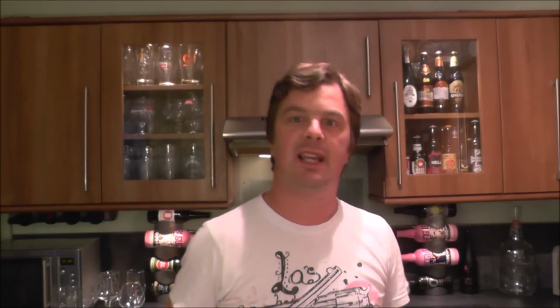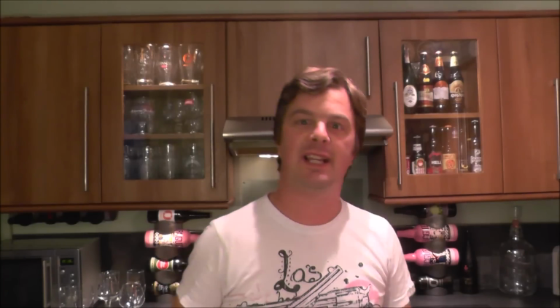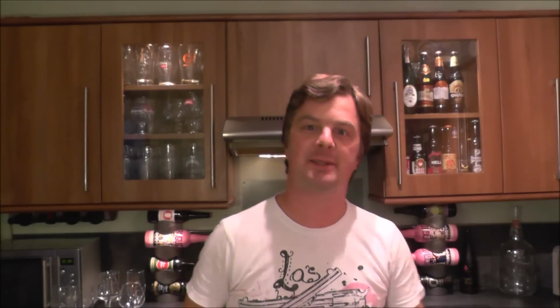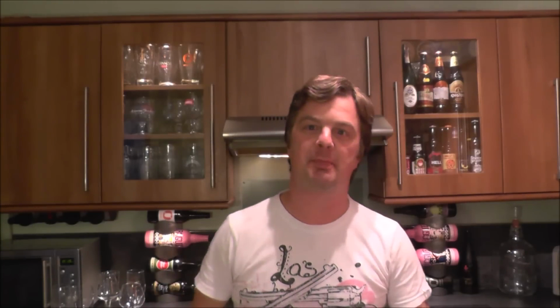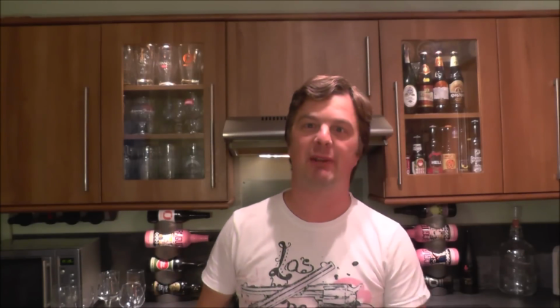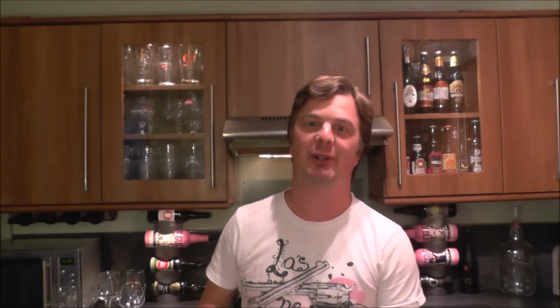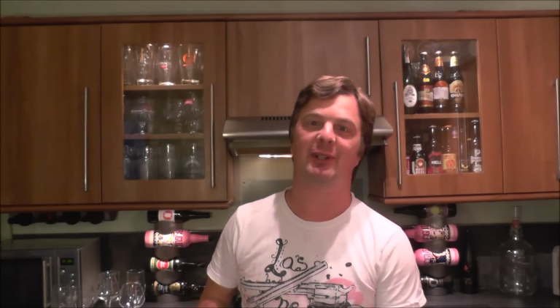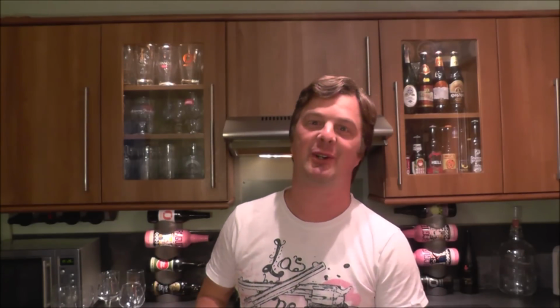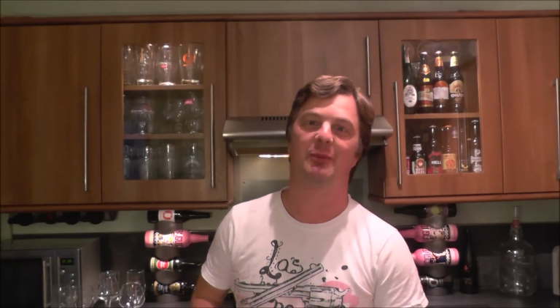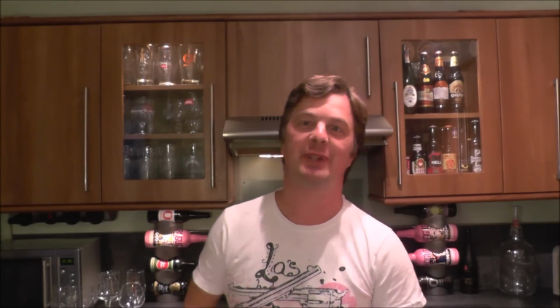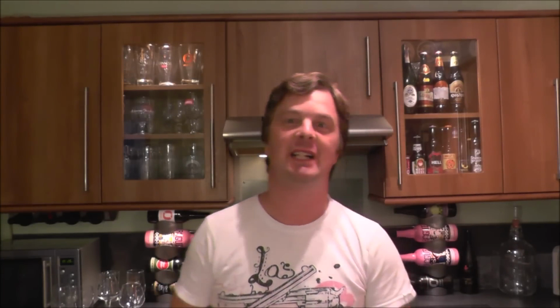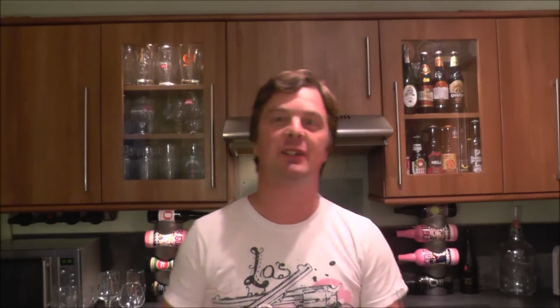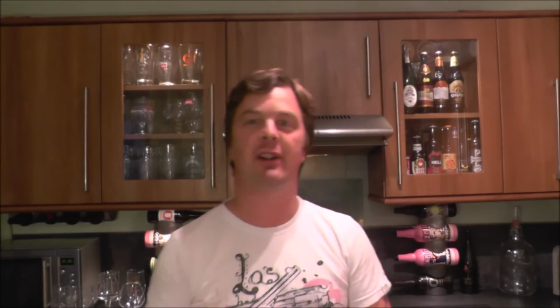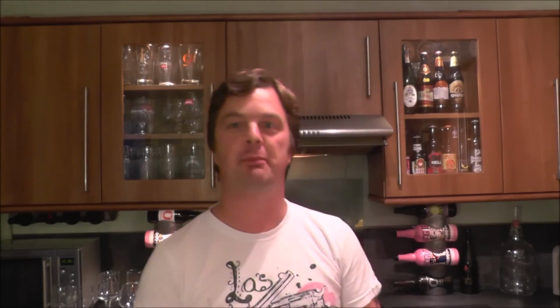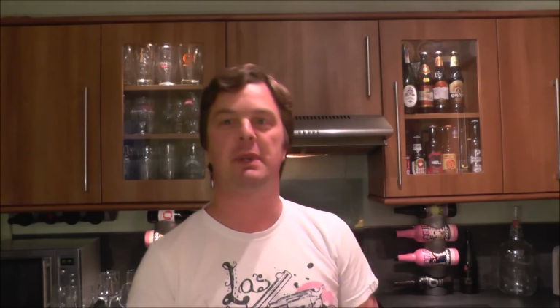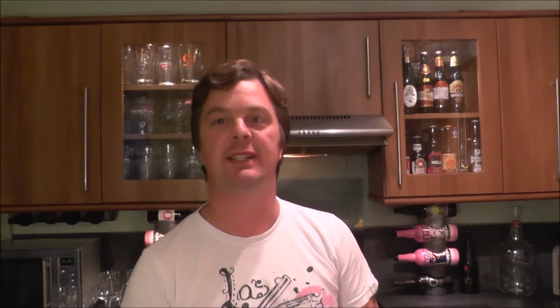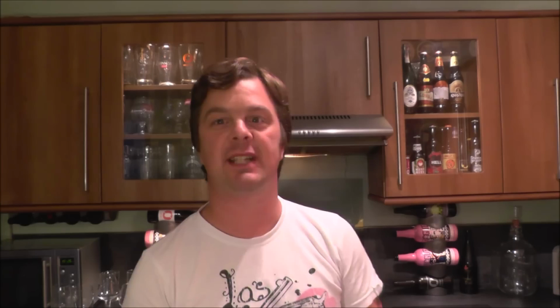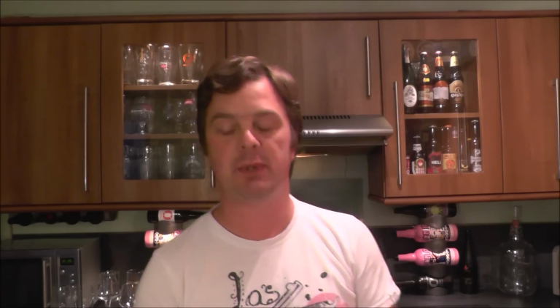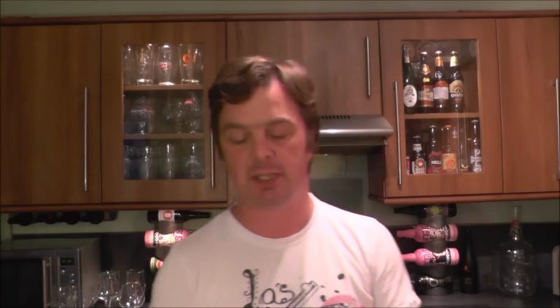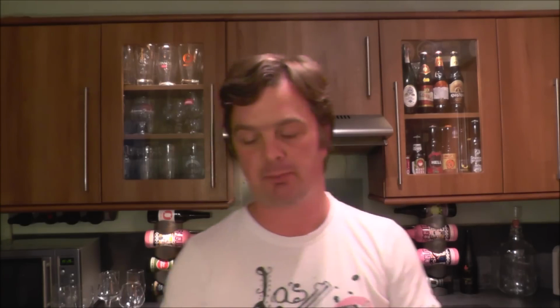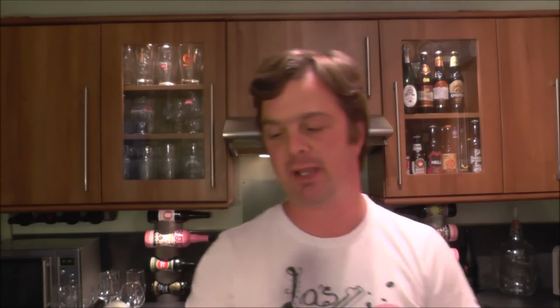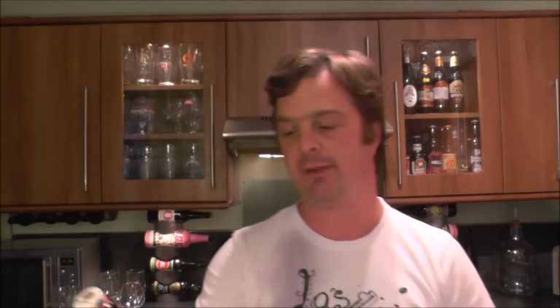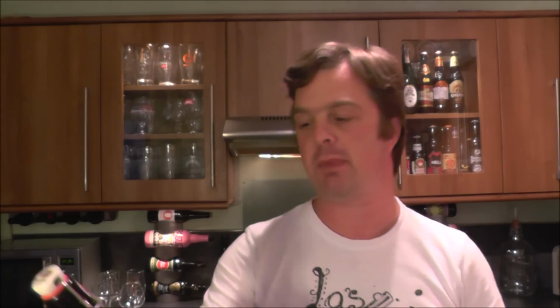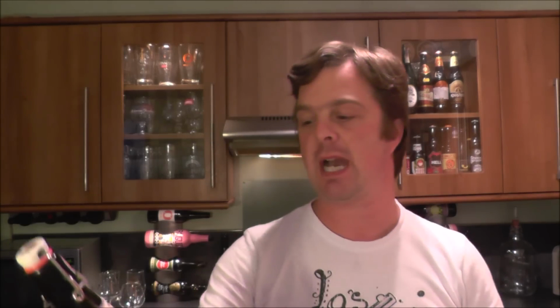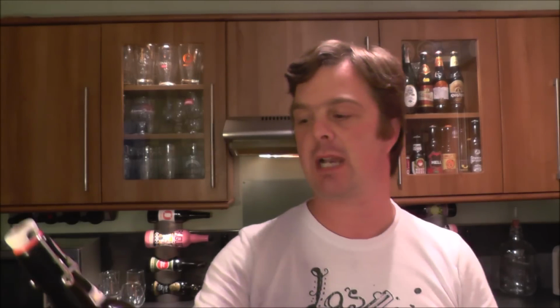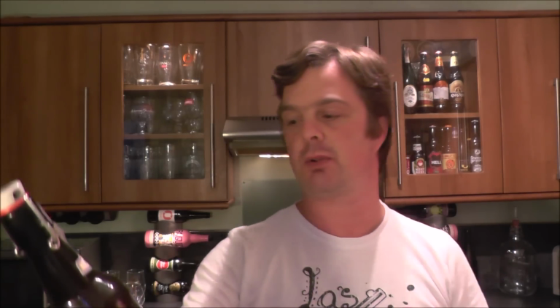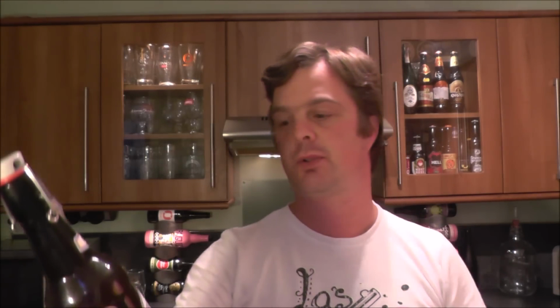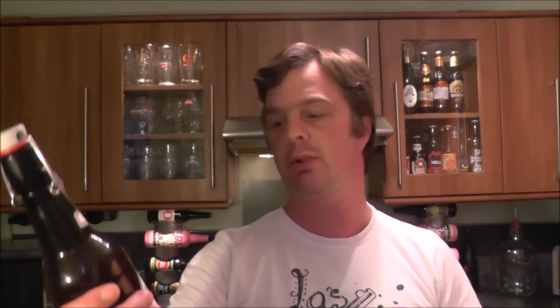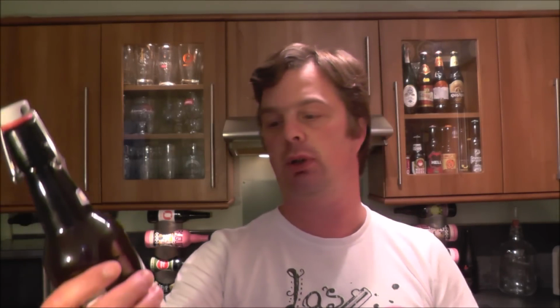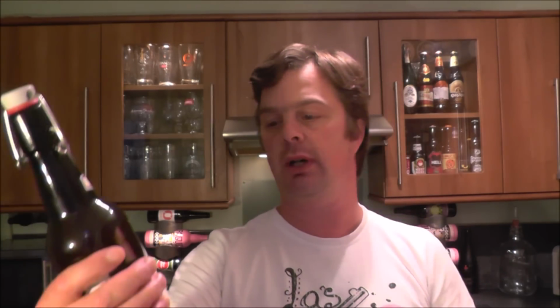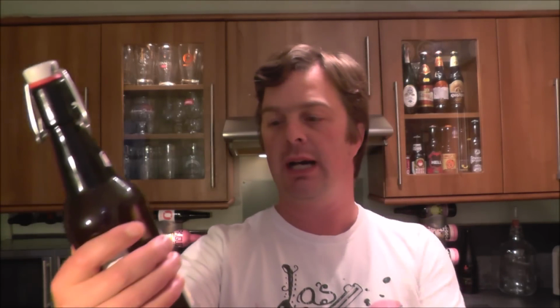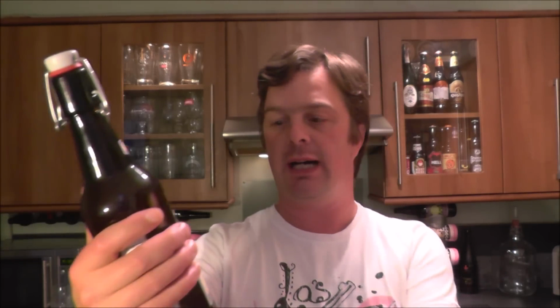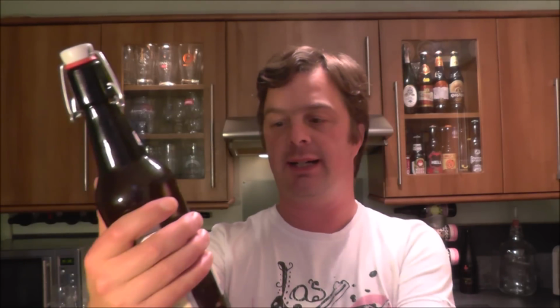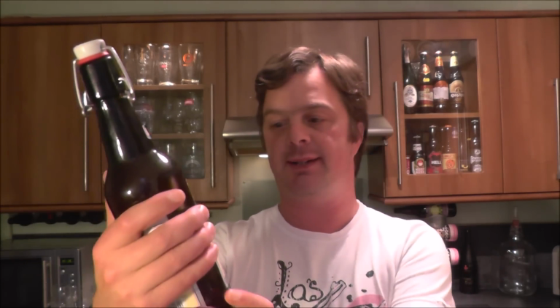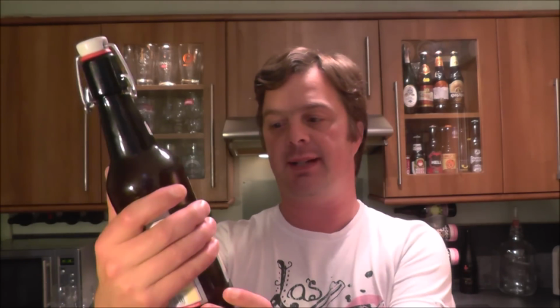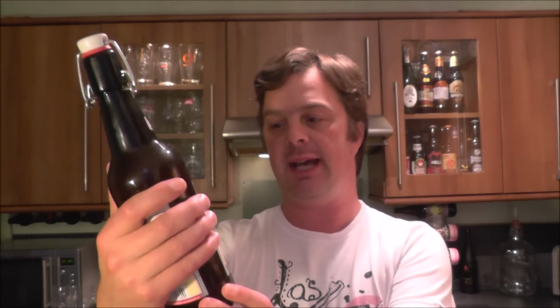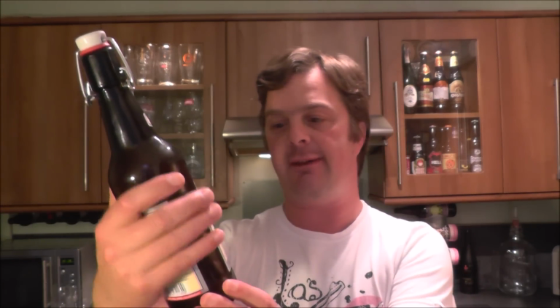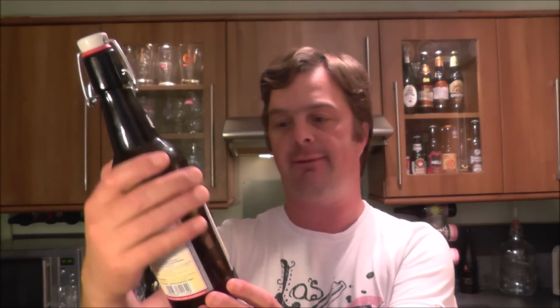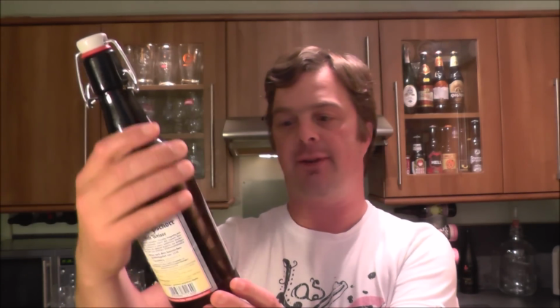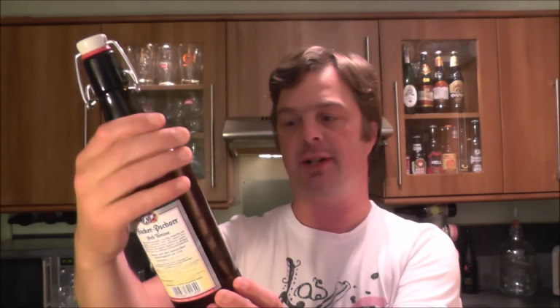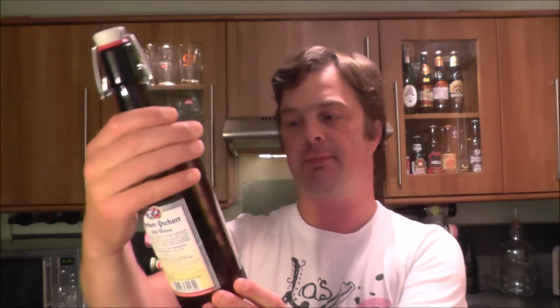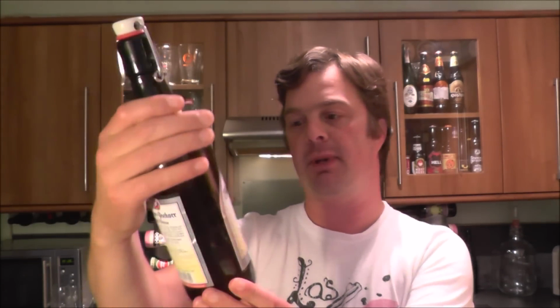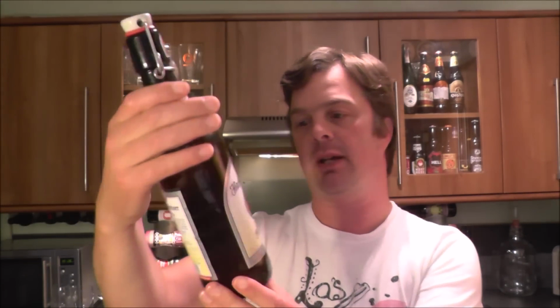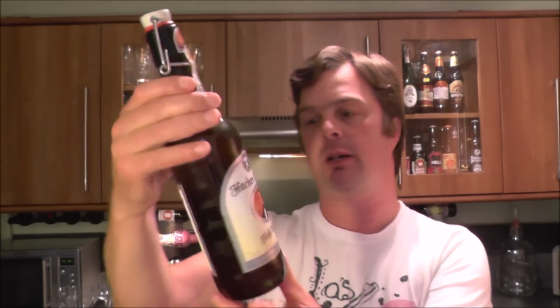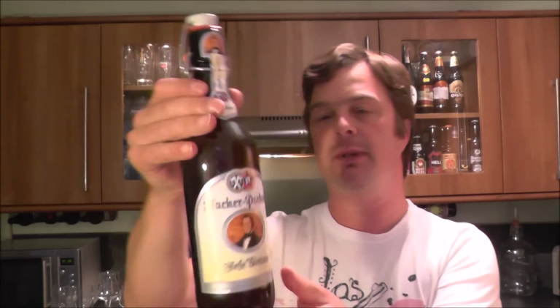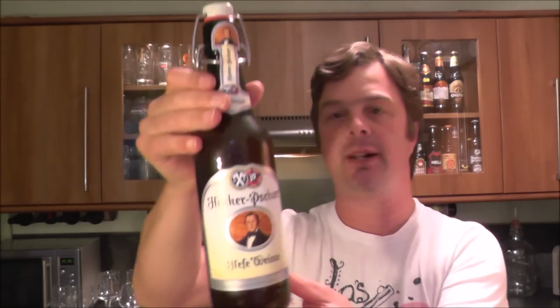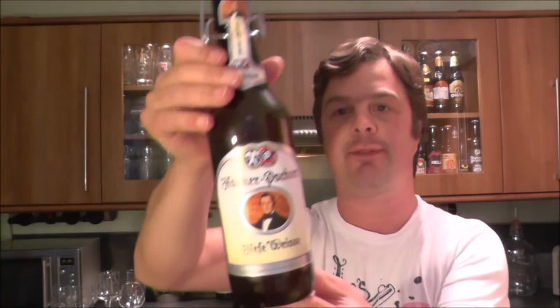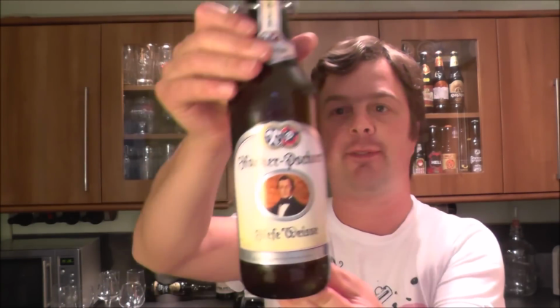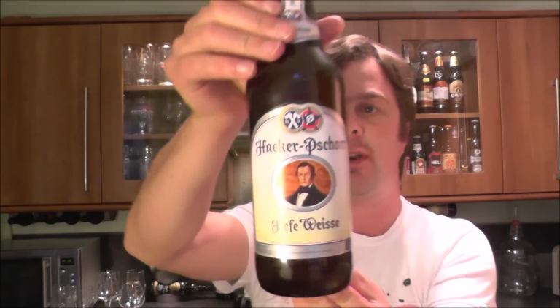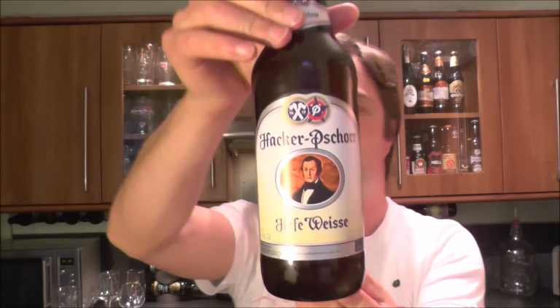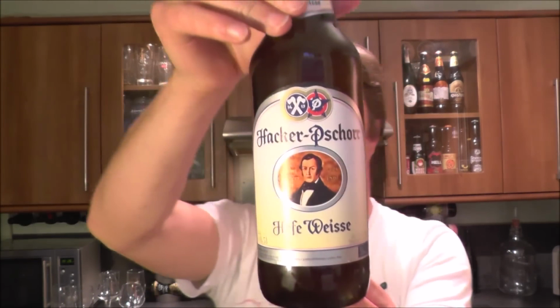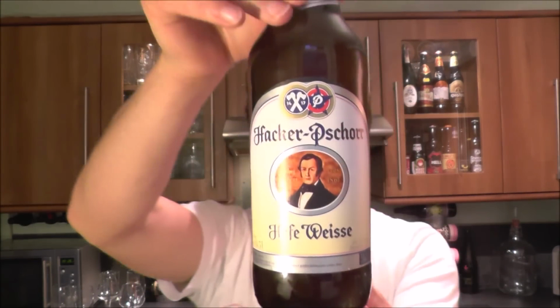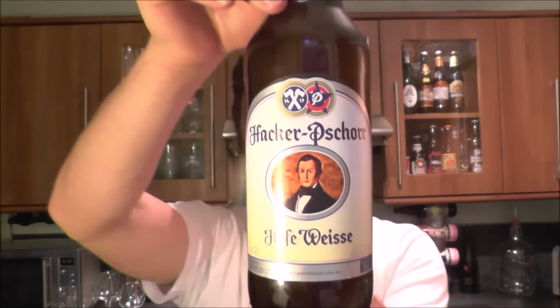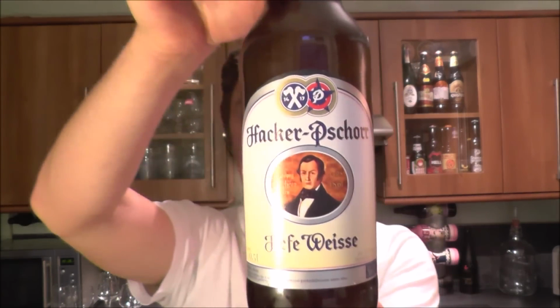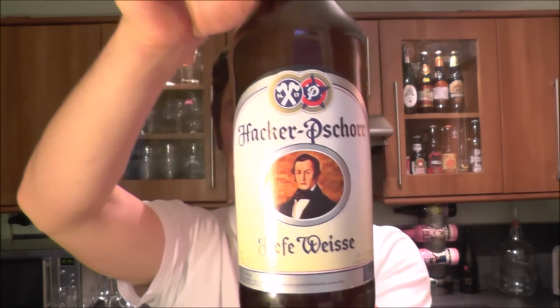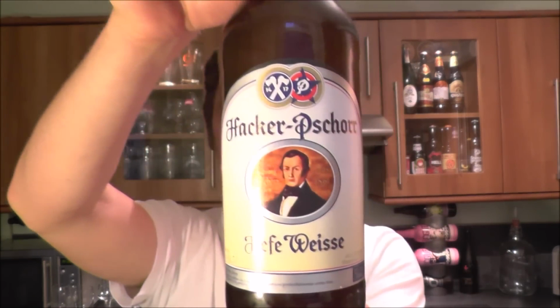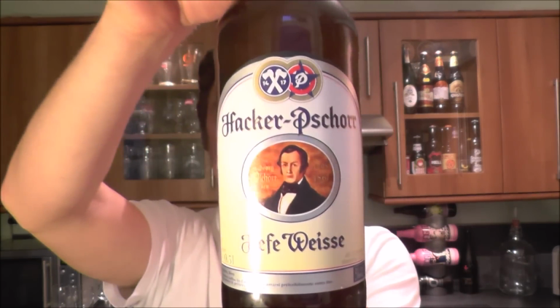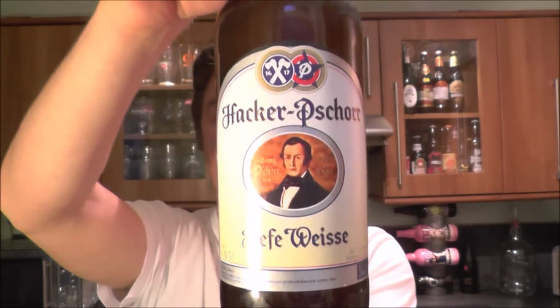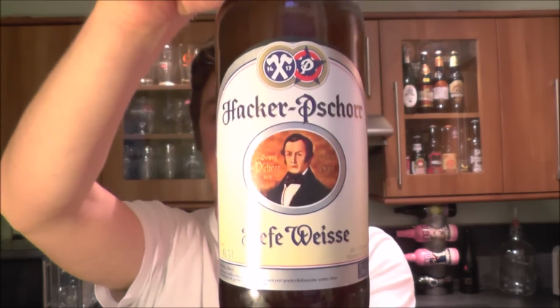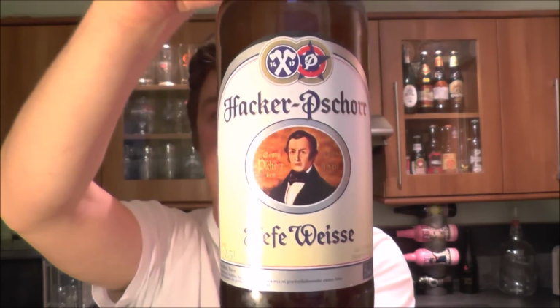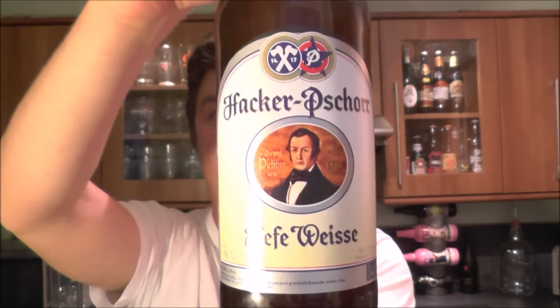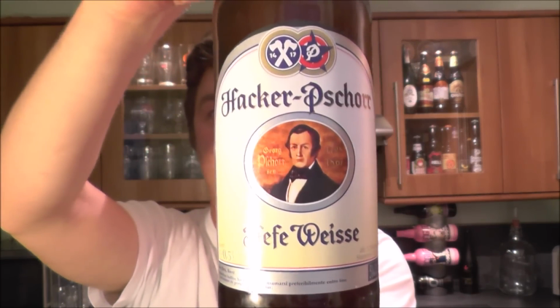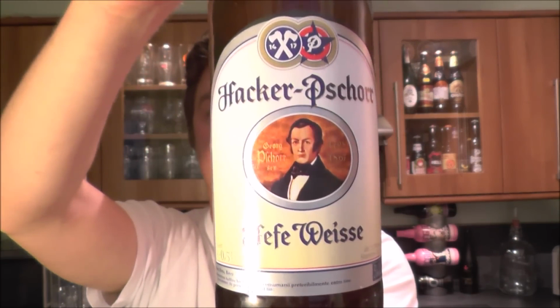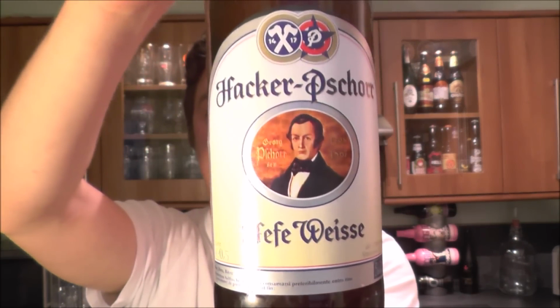It's beer o'clock on Real Ale Craft Beer. Today we've got a beer from Hacker Shaw and it's the Heff Weiss beer coming in at 5.5% ABV.